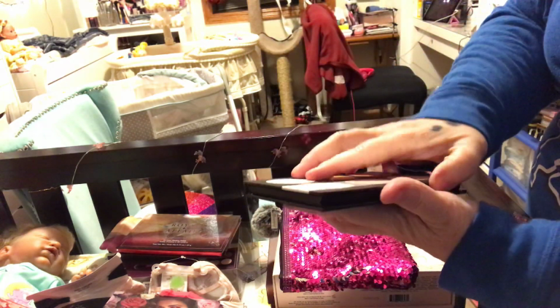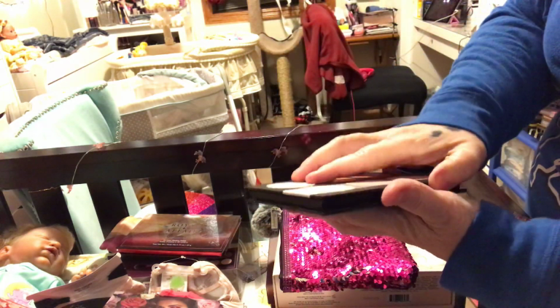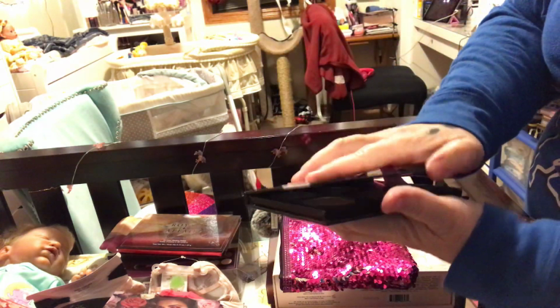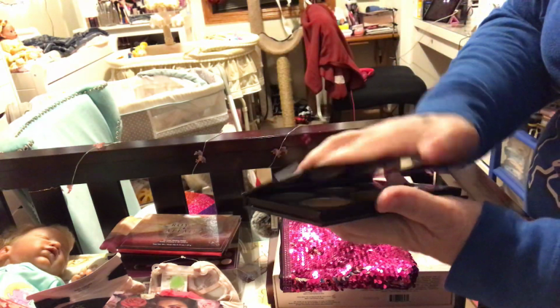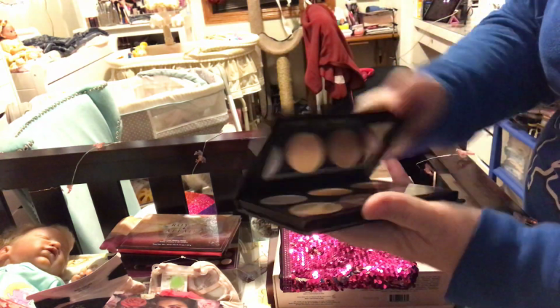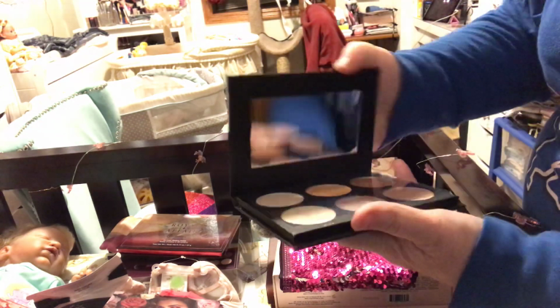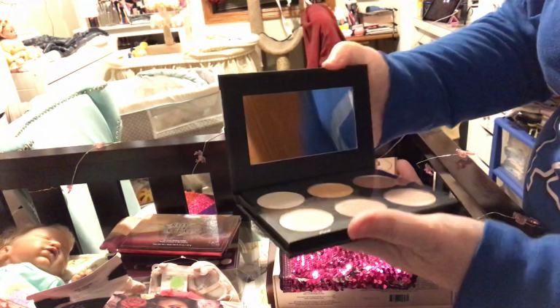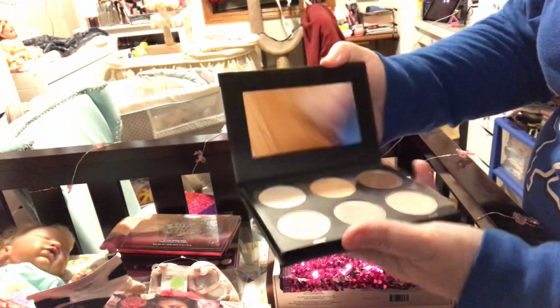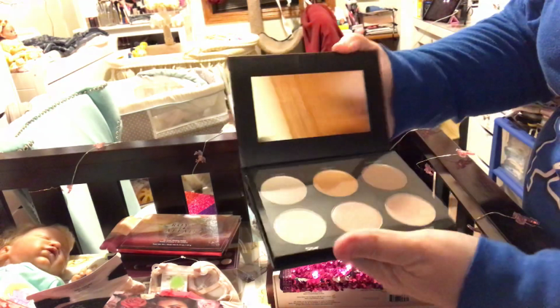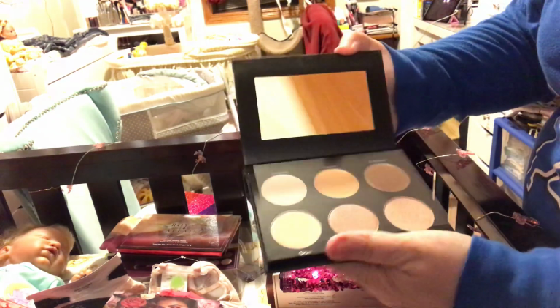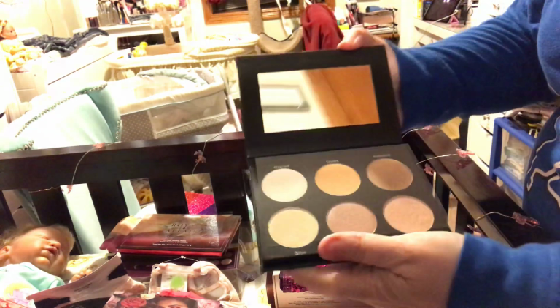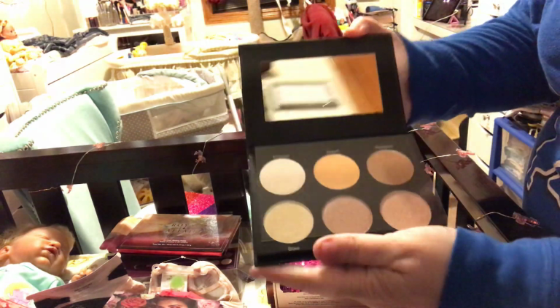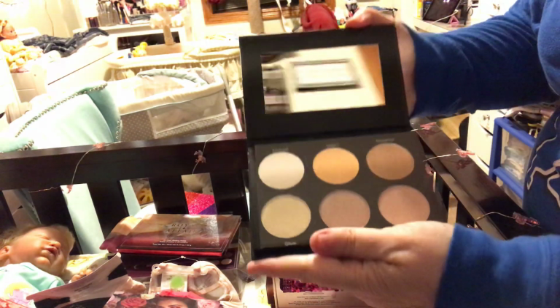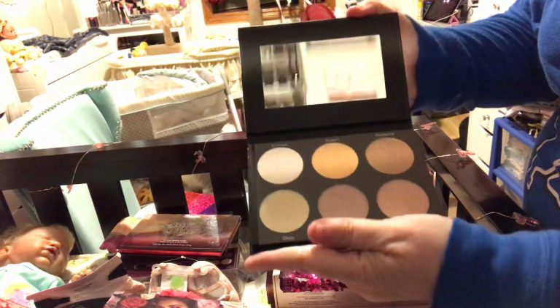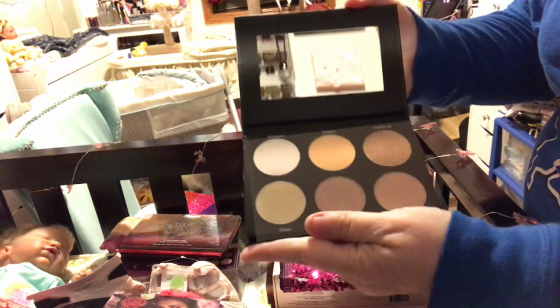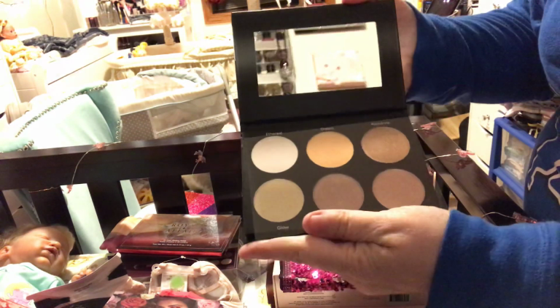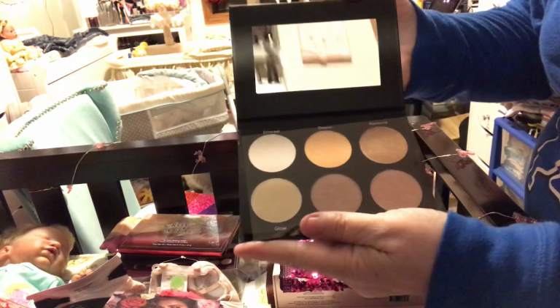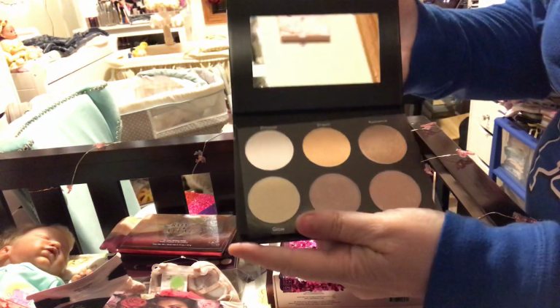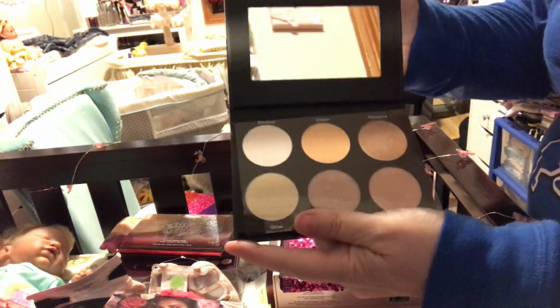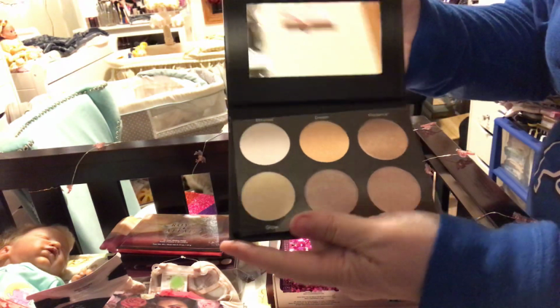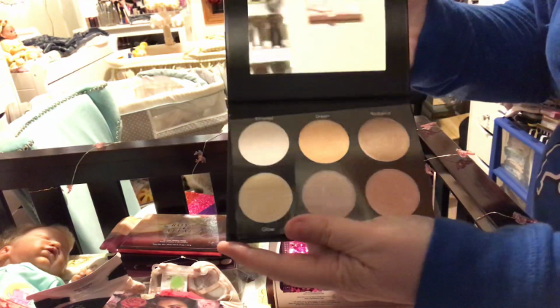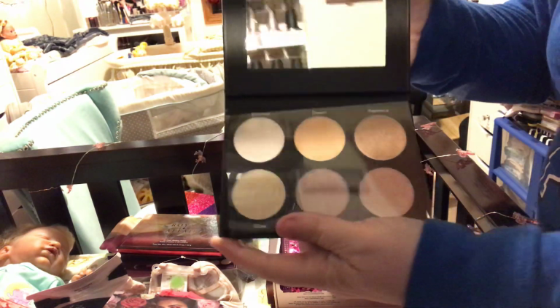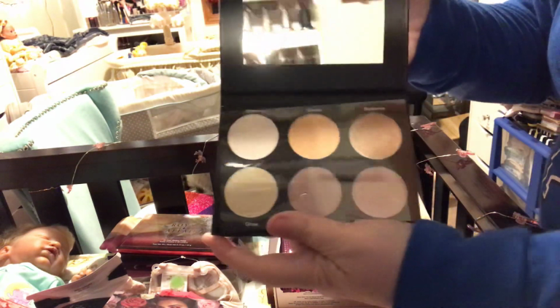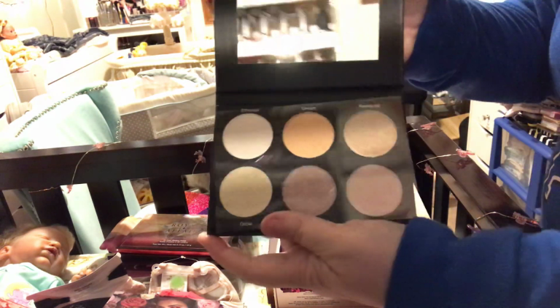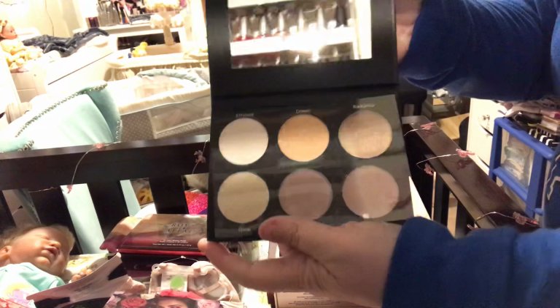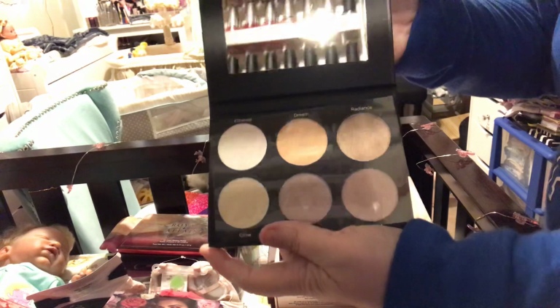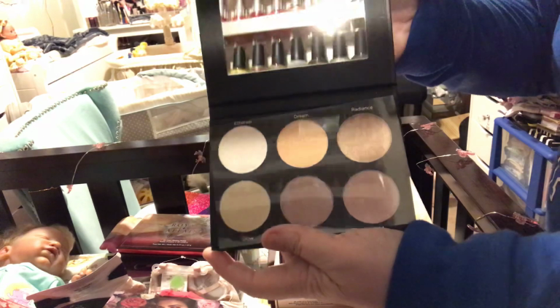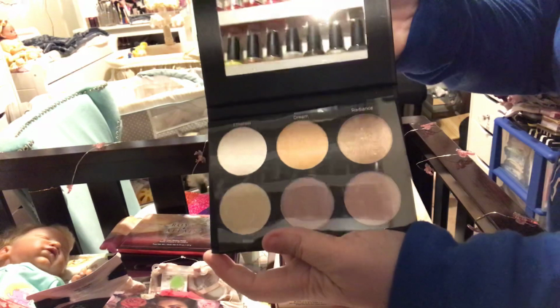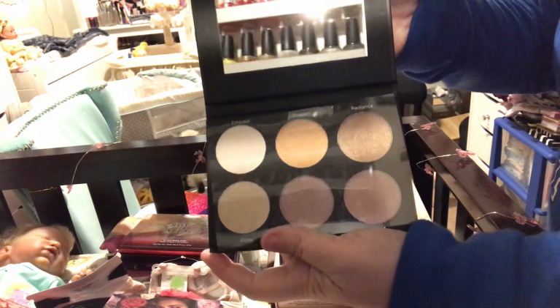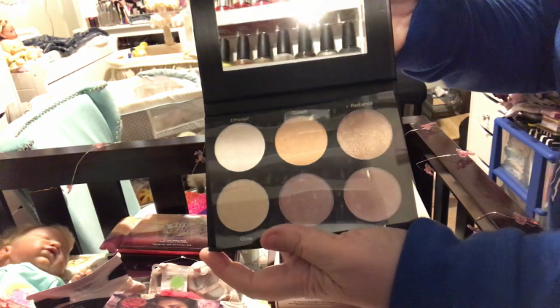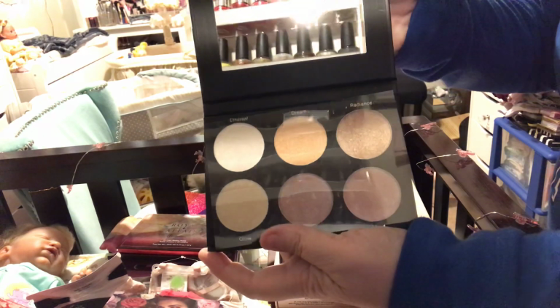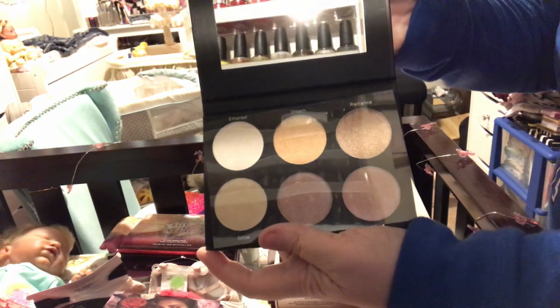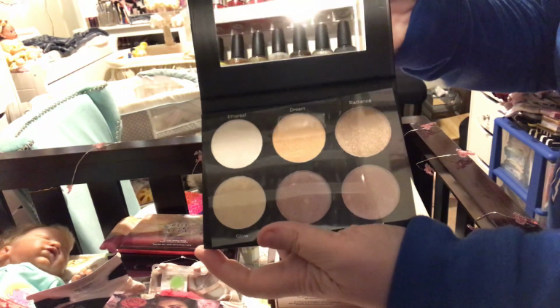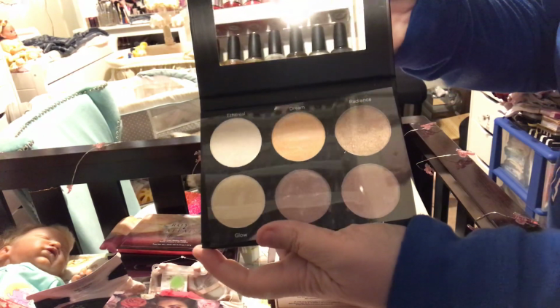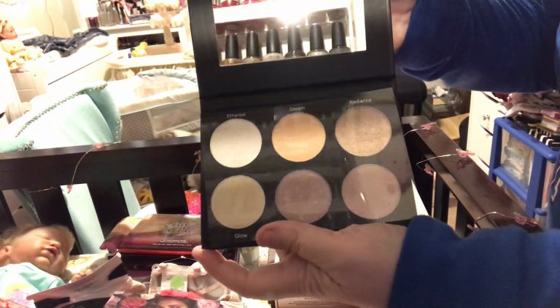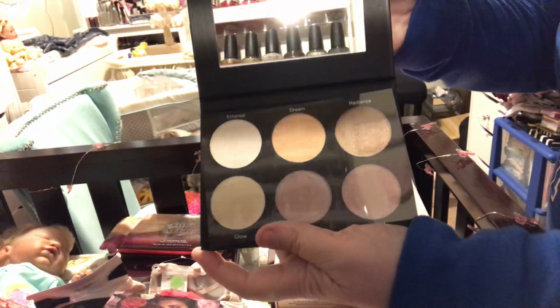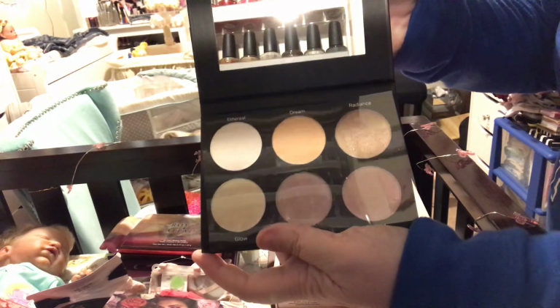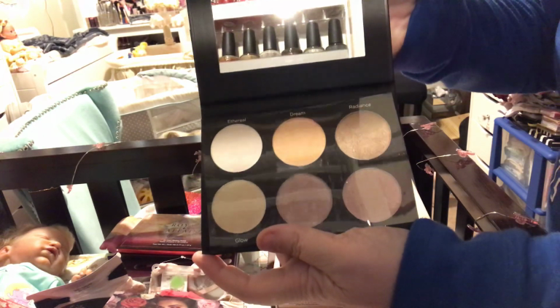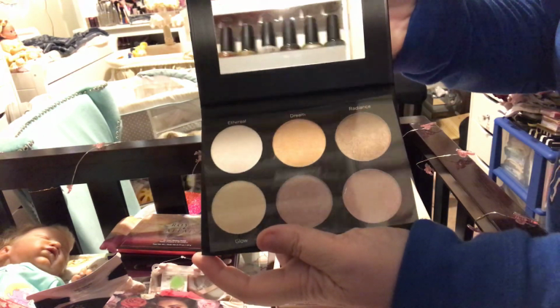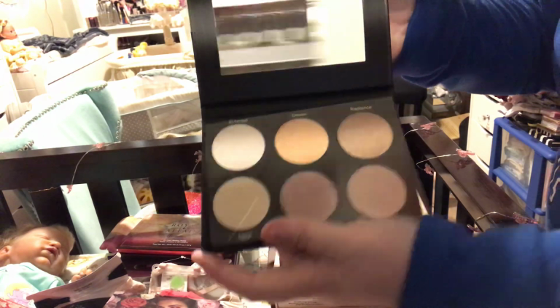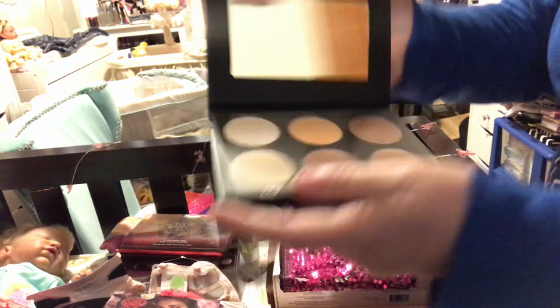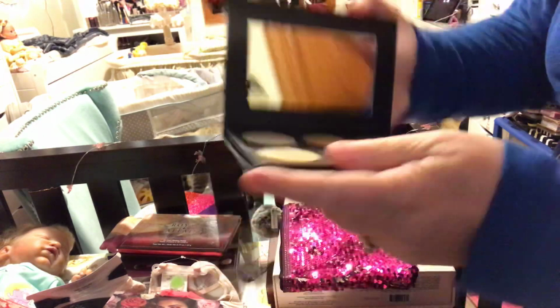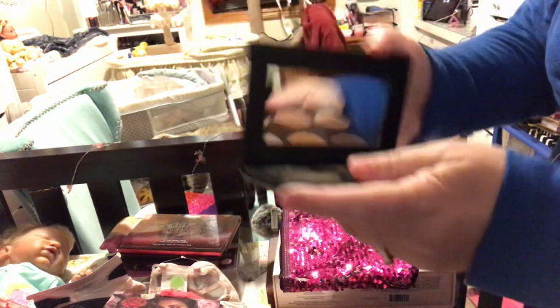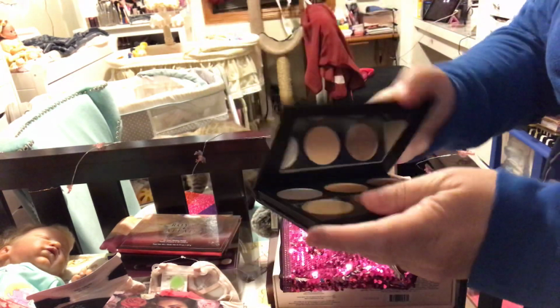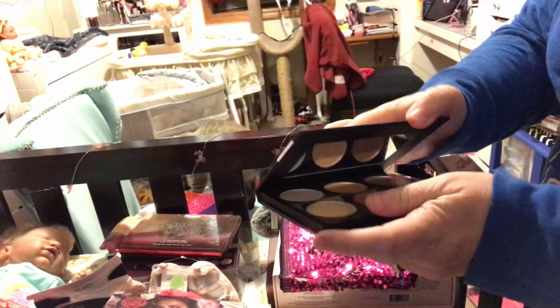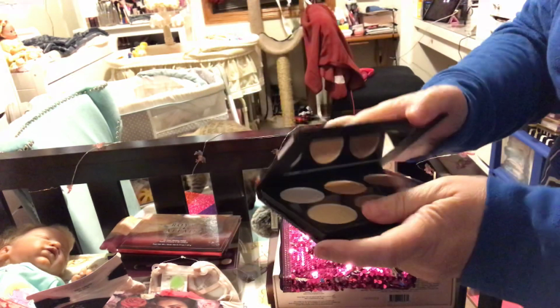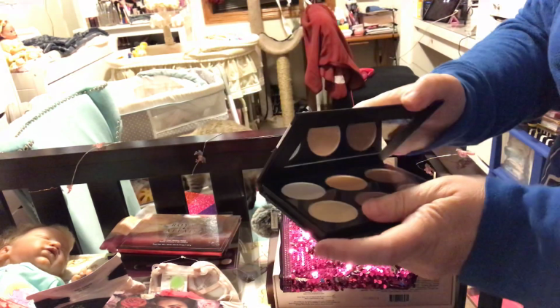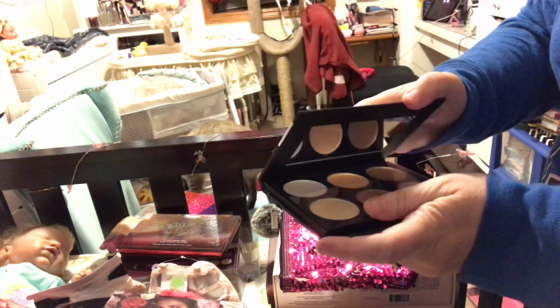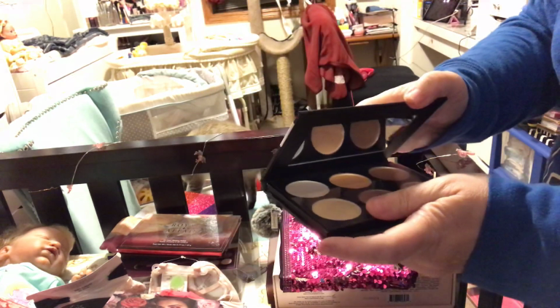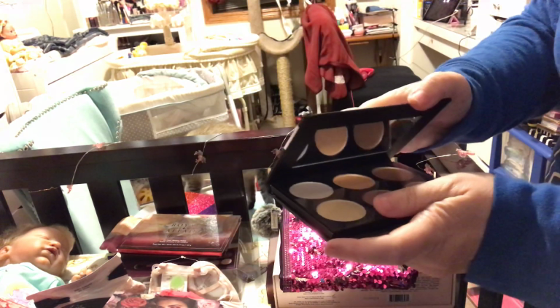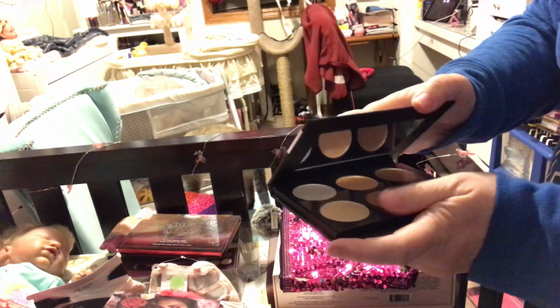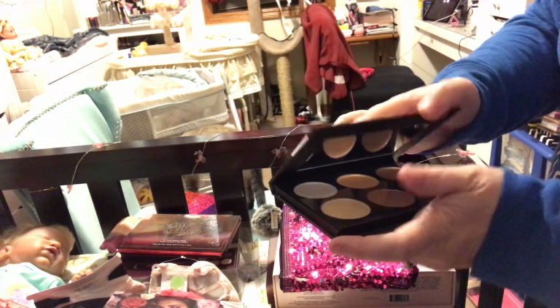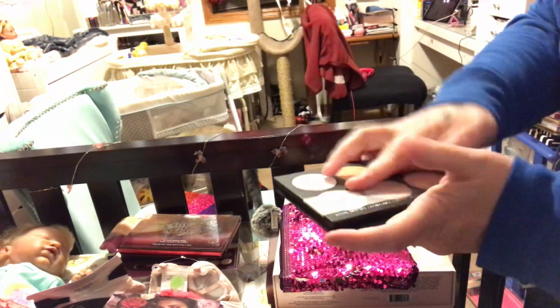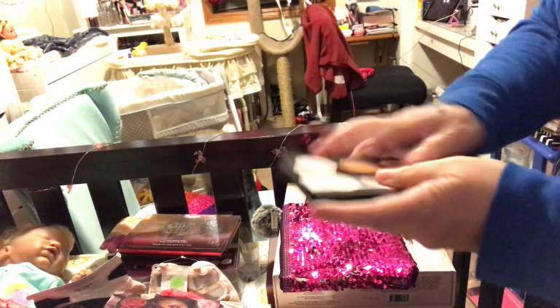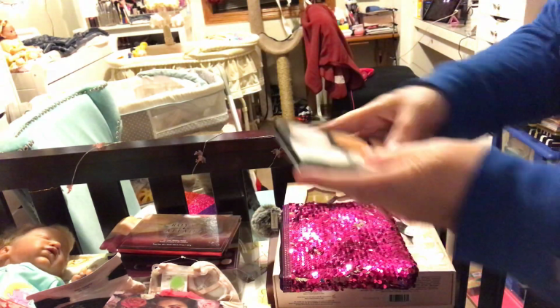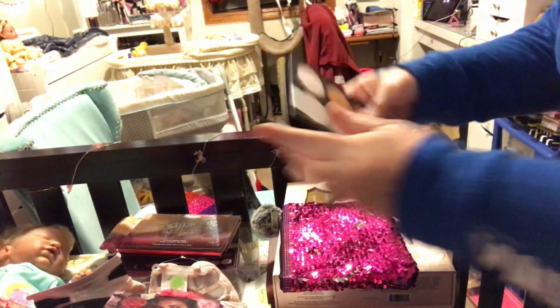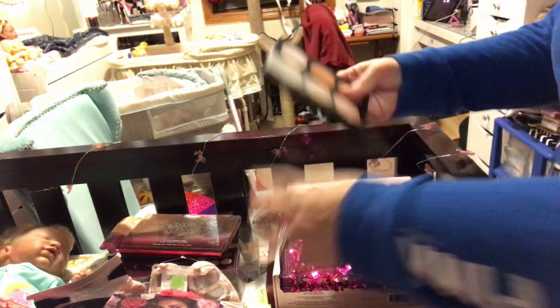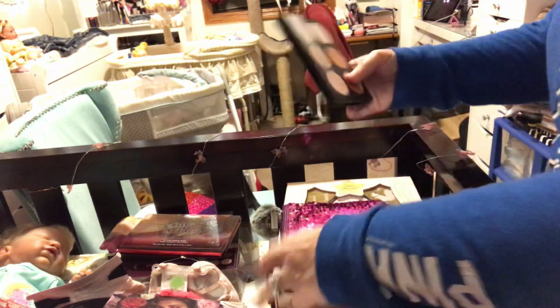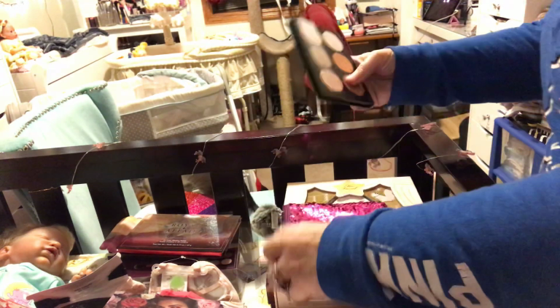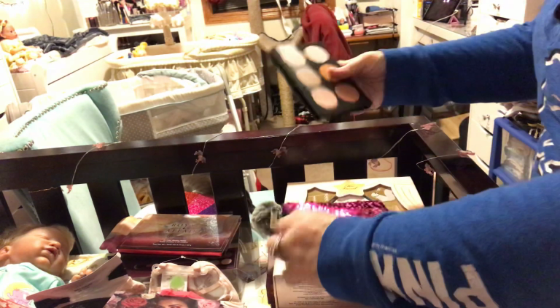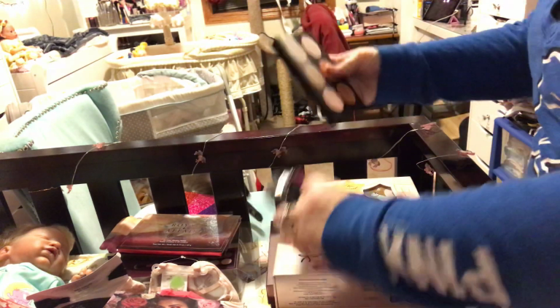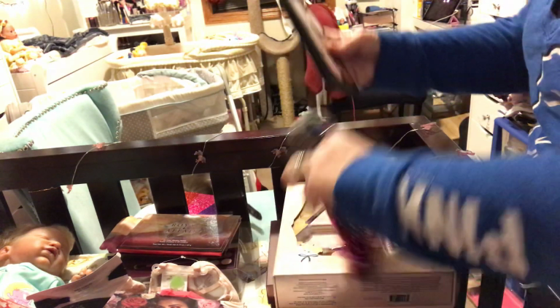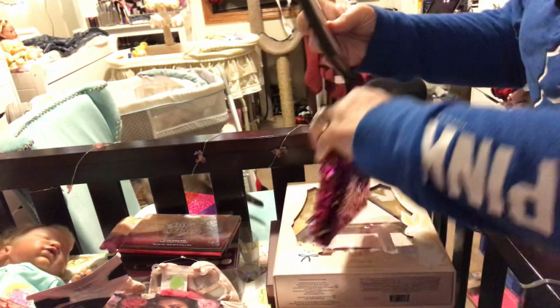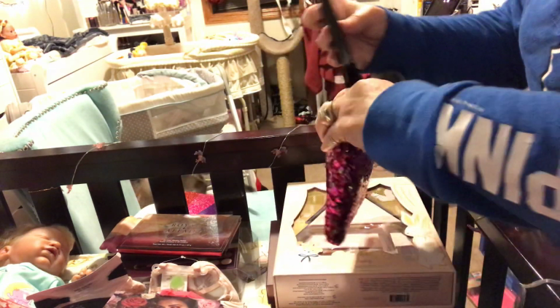And this is the highlight contour palette.